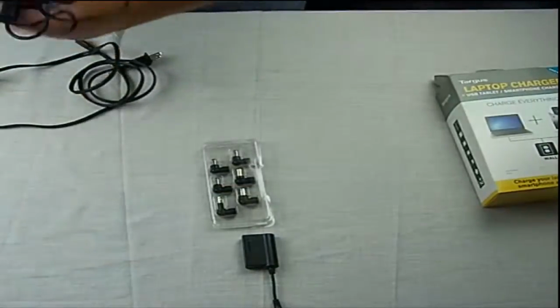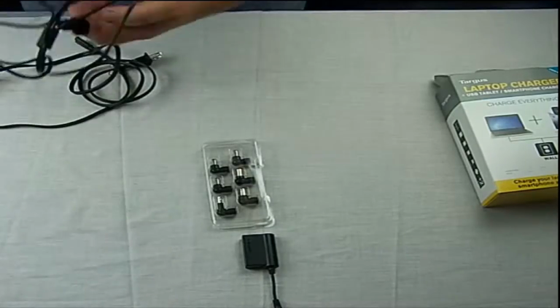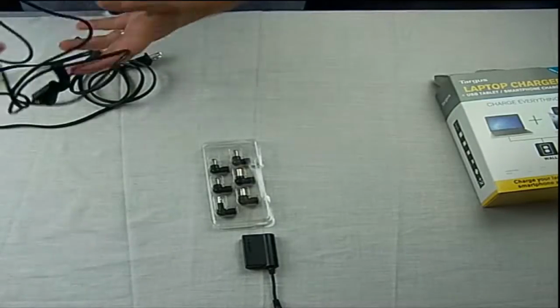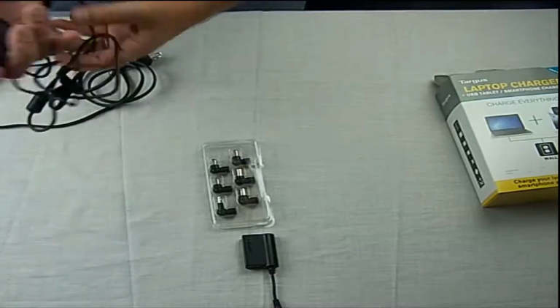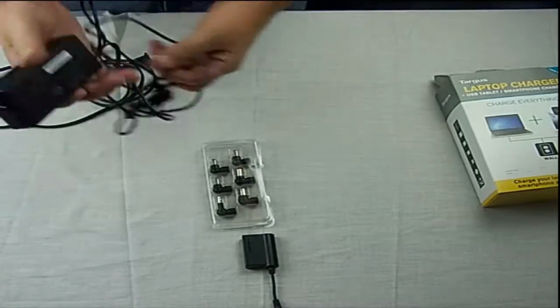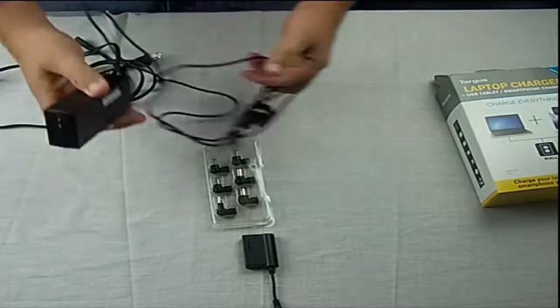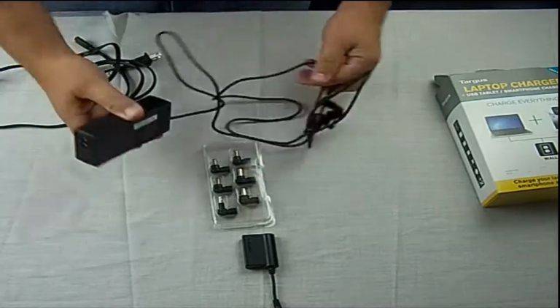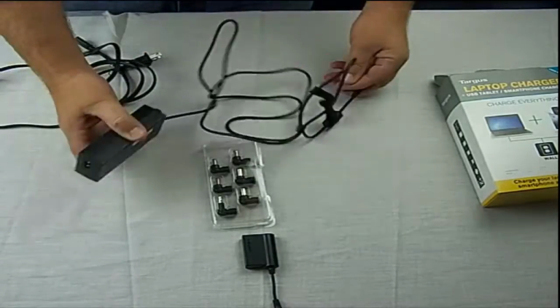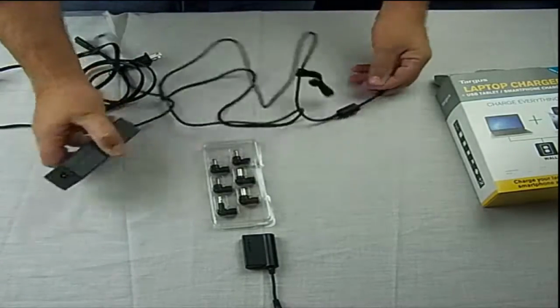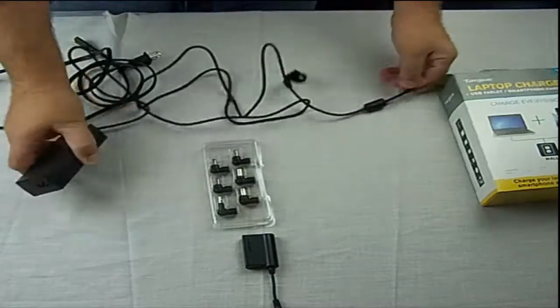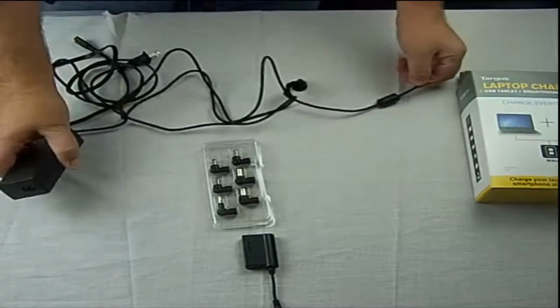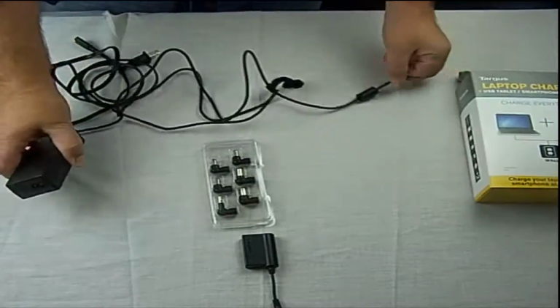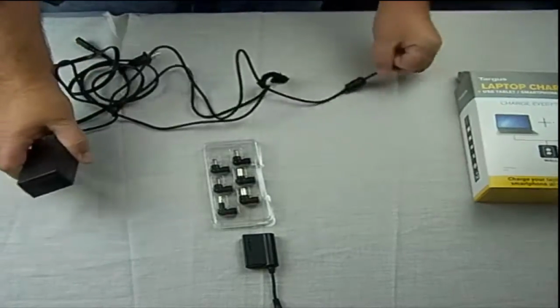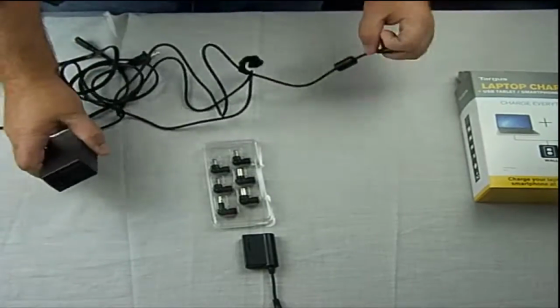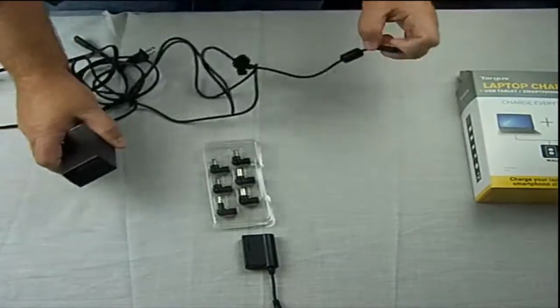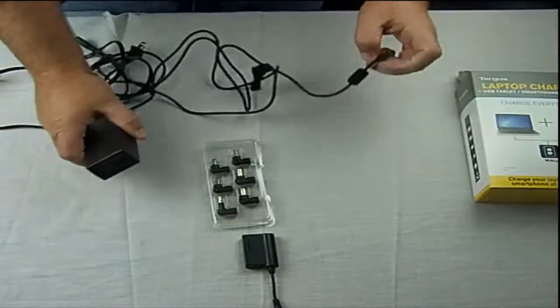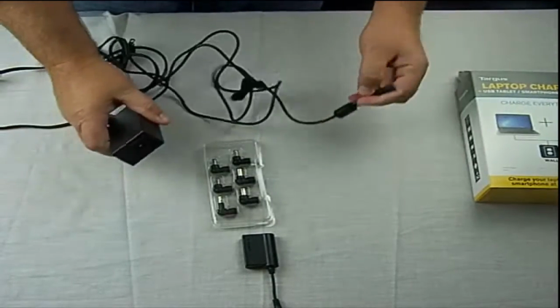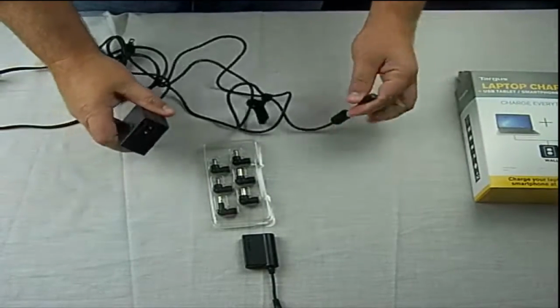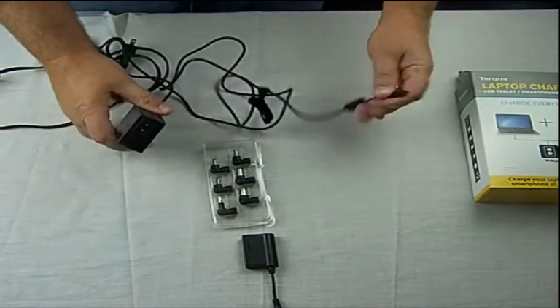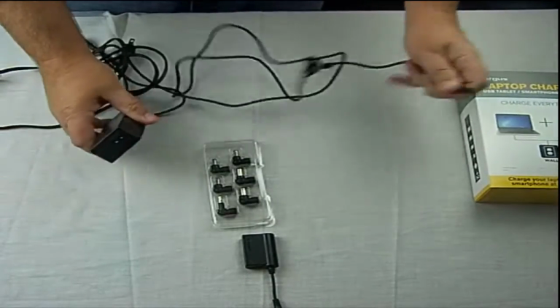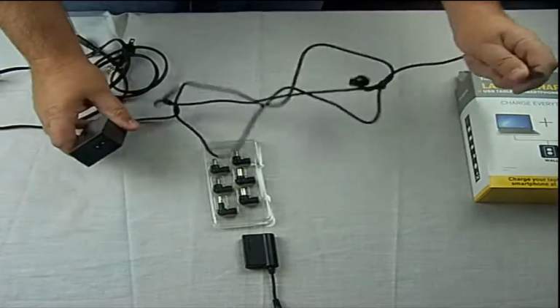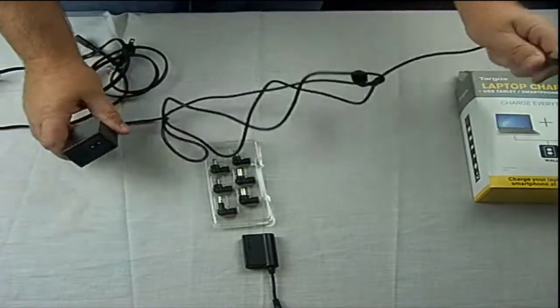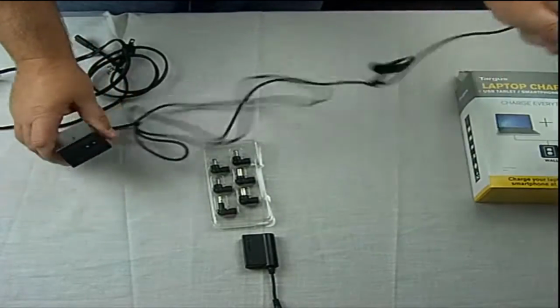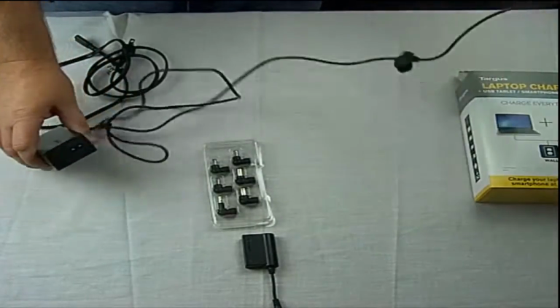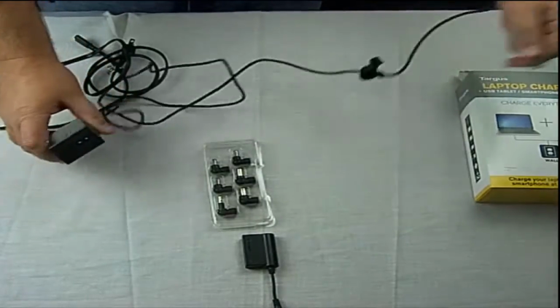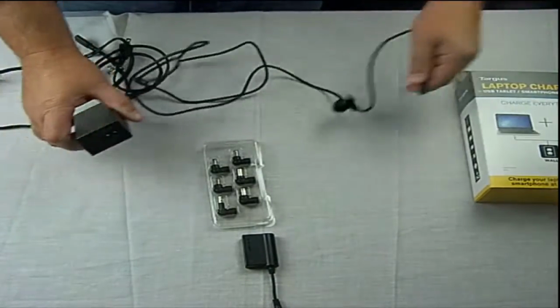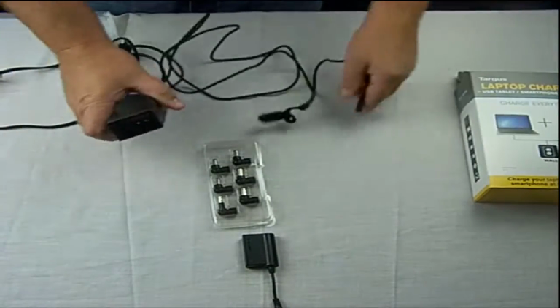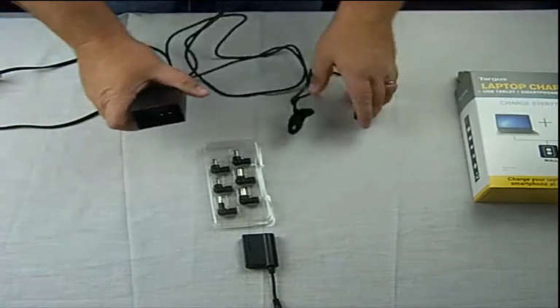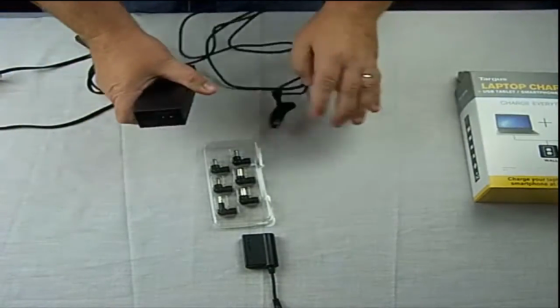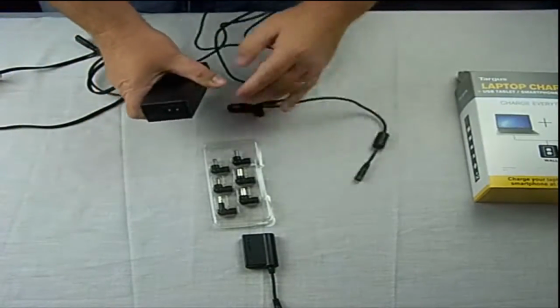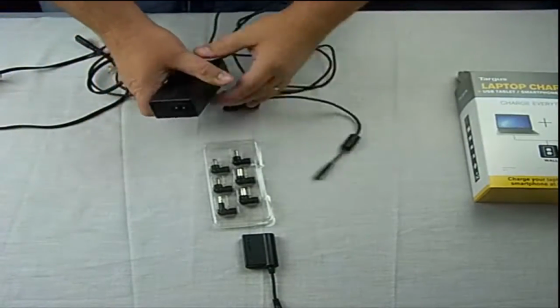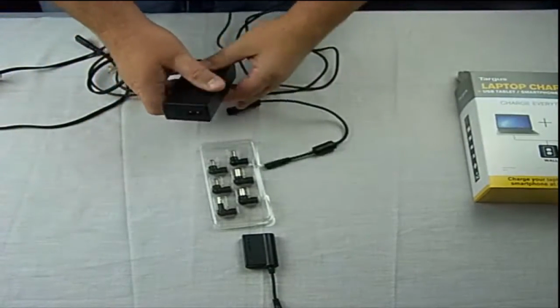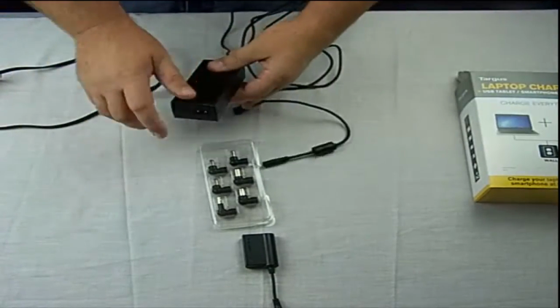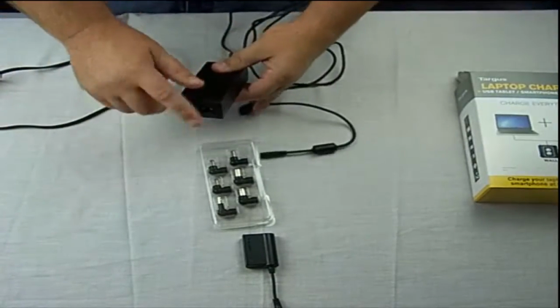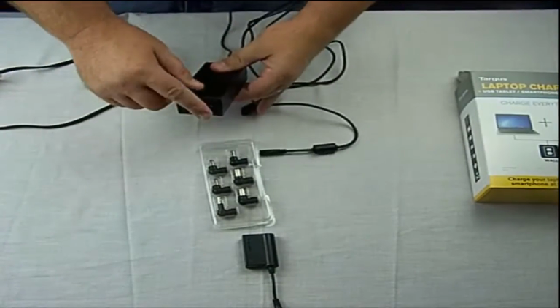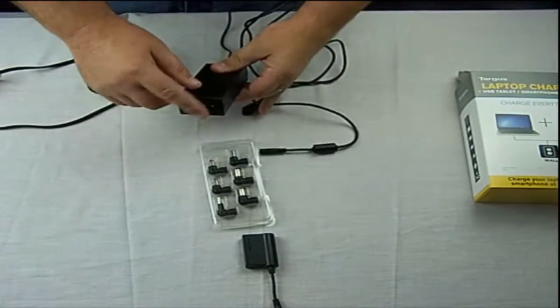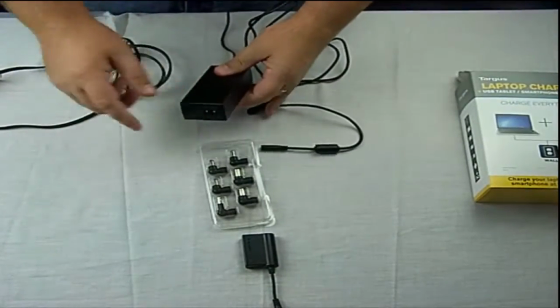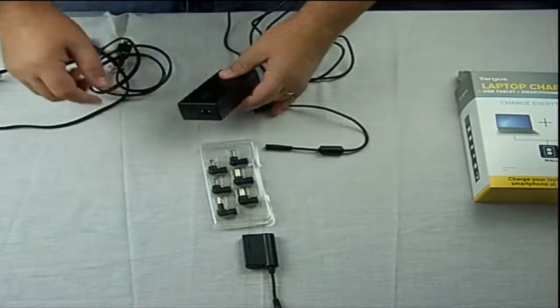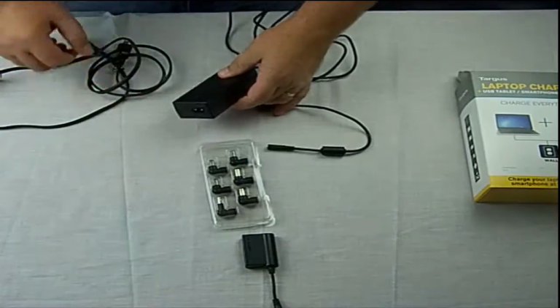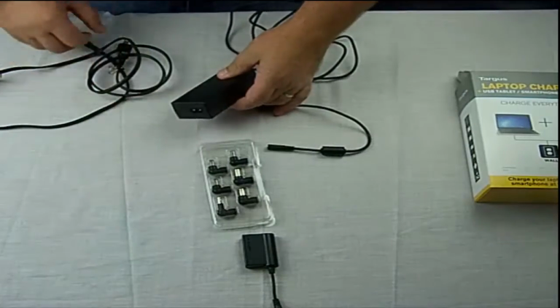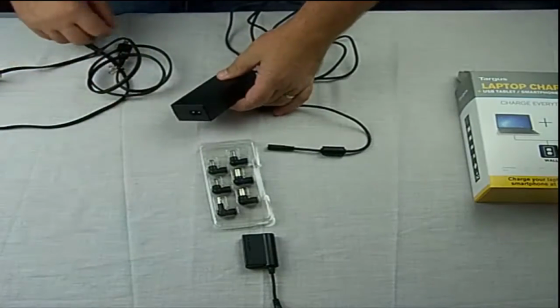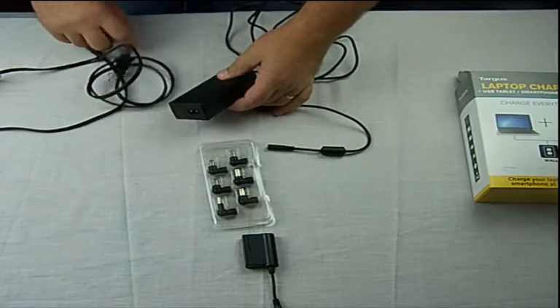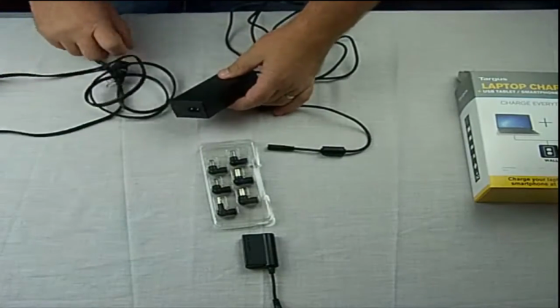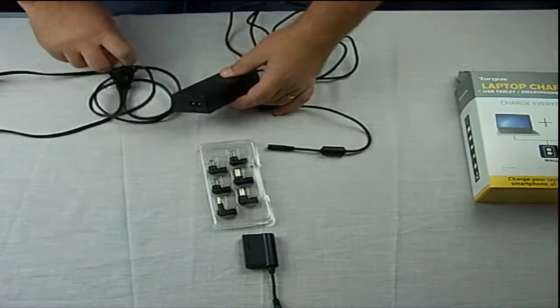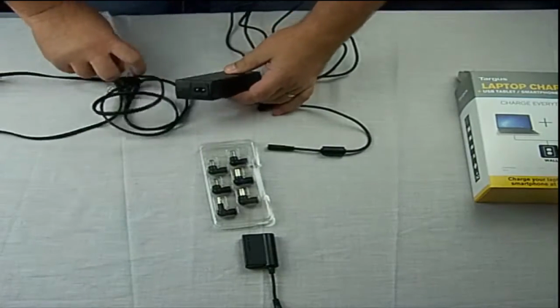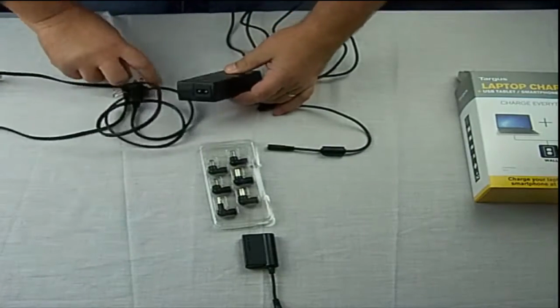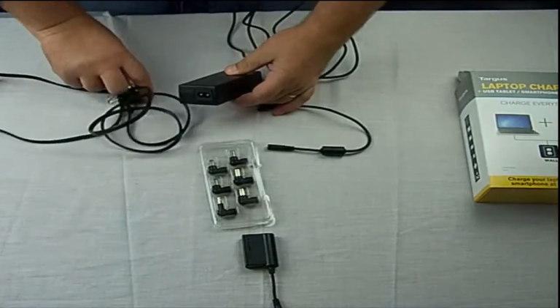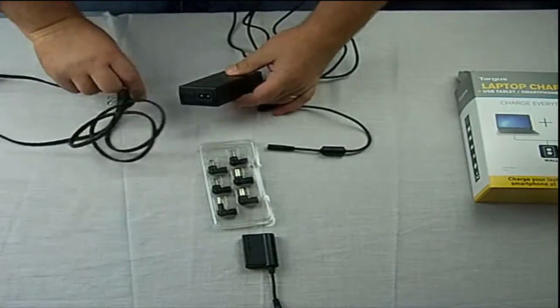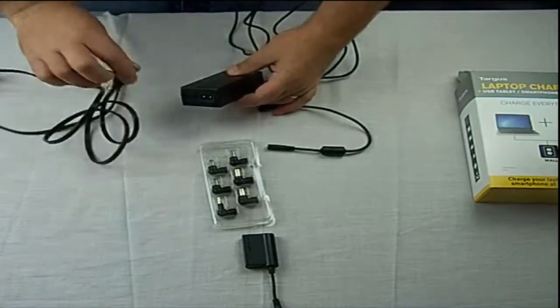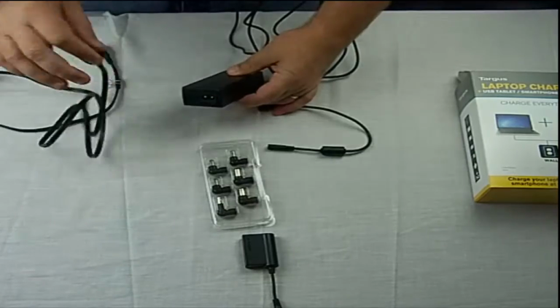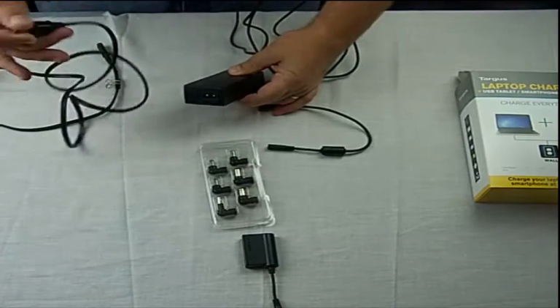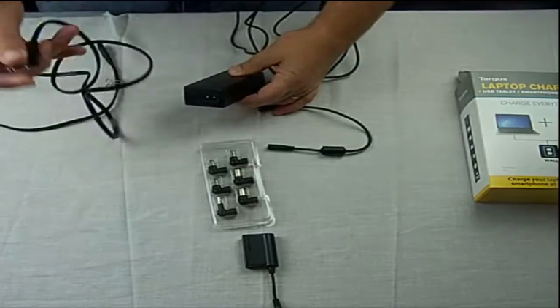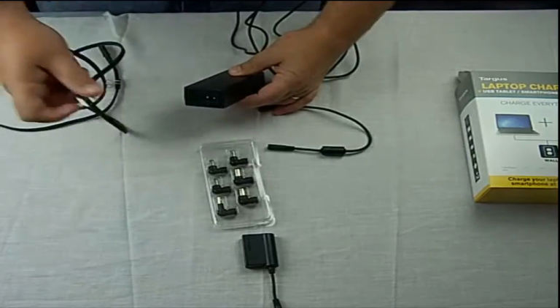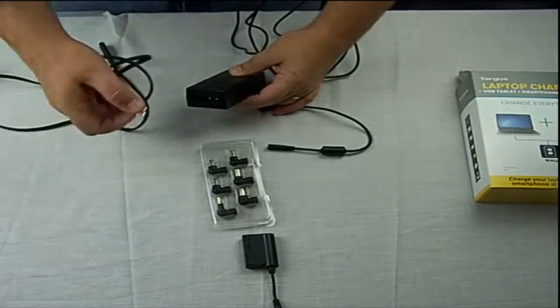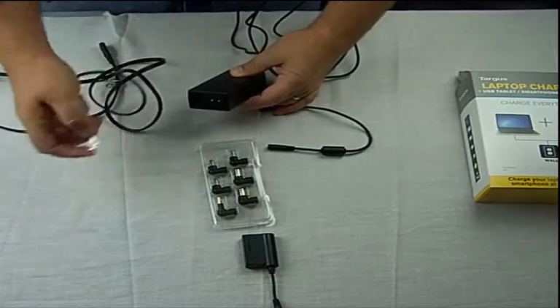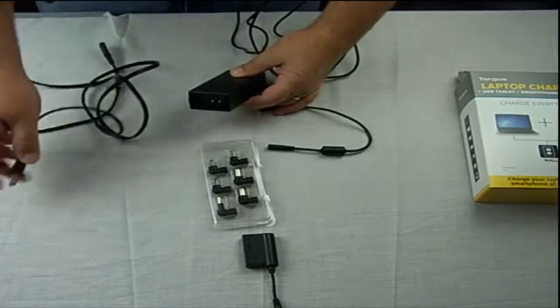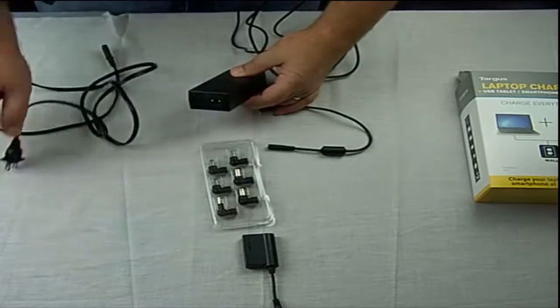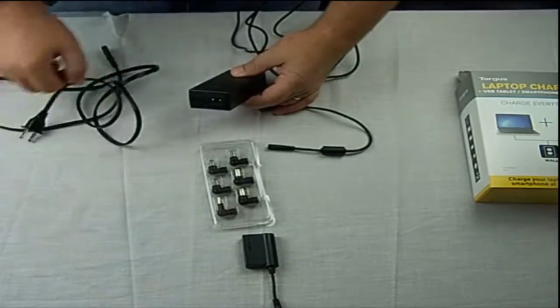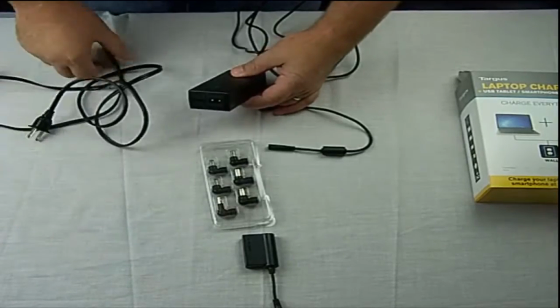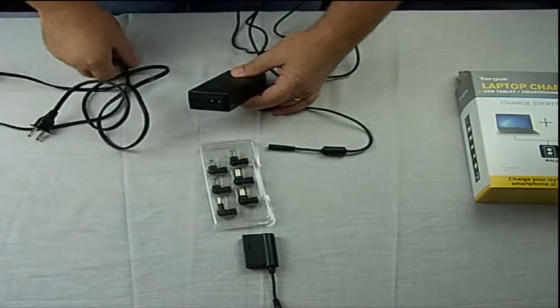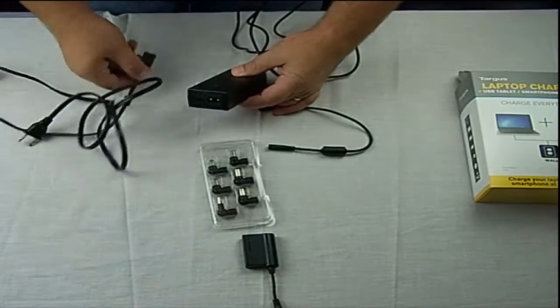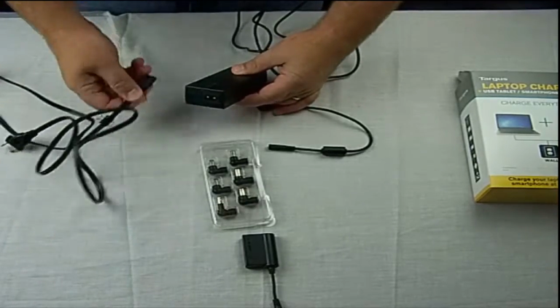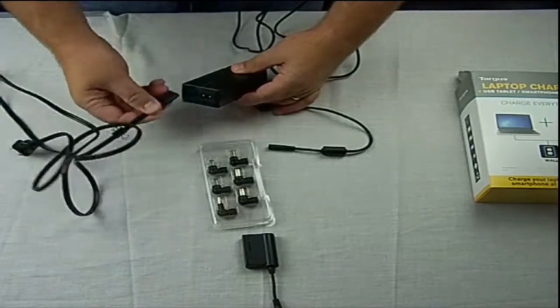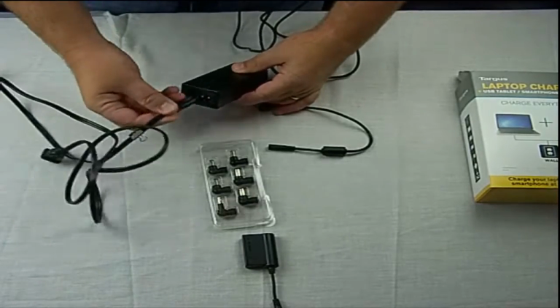You get the cable — there's nothing special about it. Usually you get the hook-up here and you get the connector here.